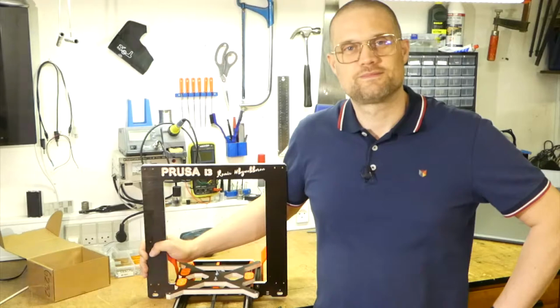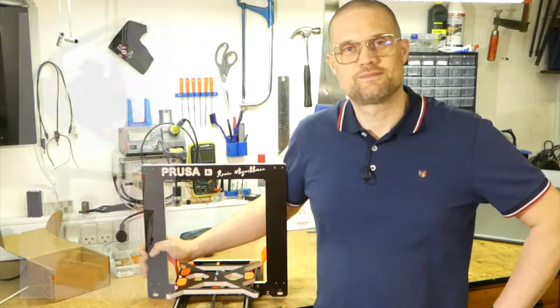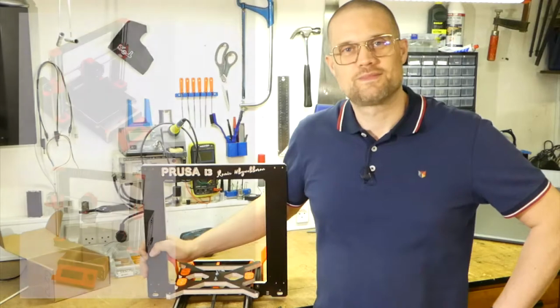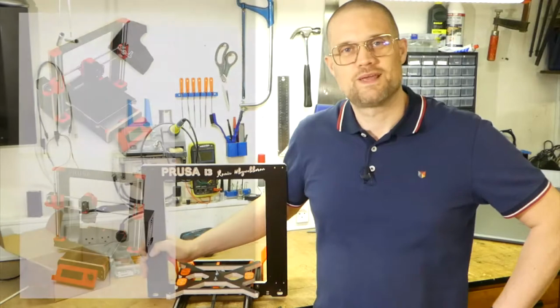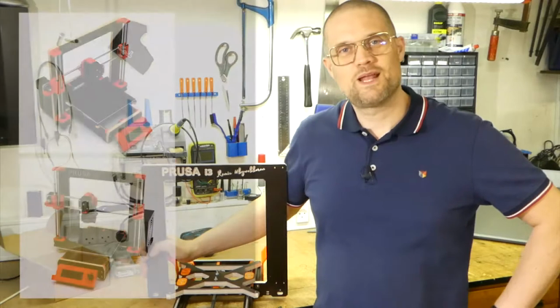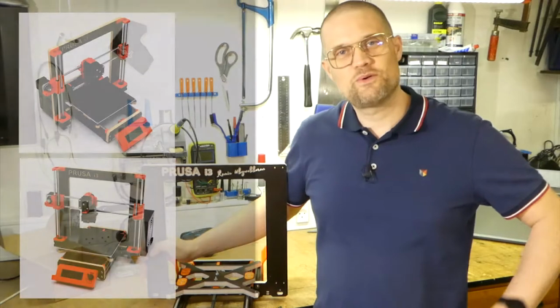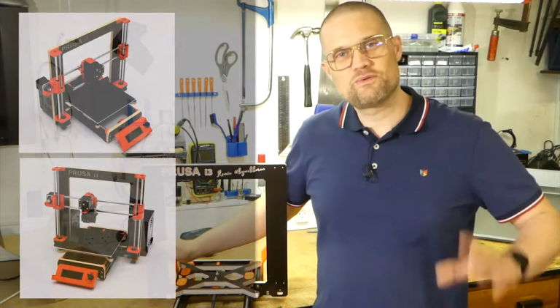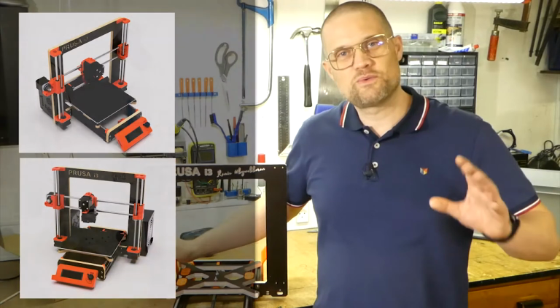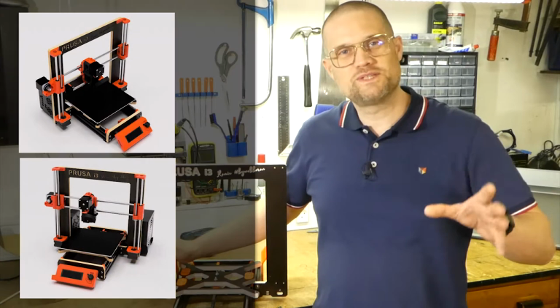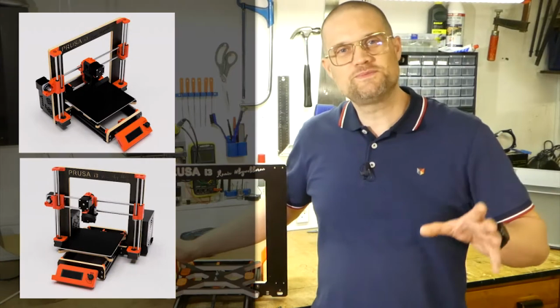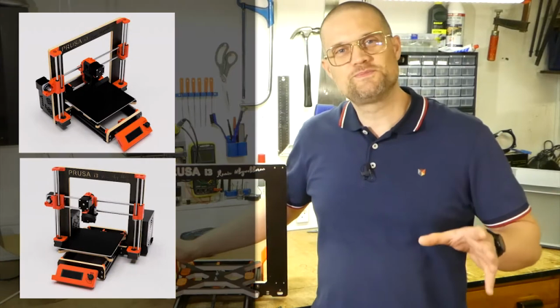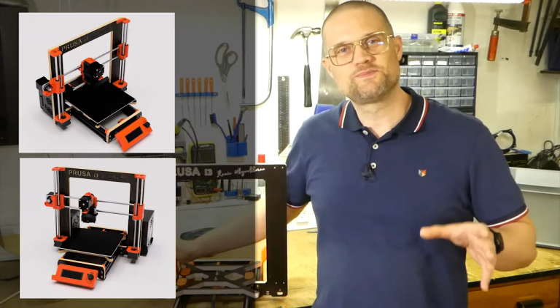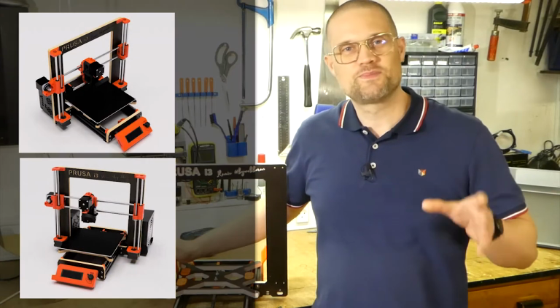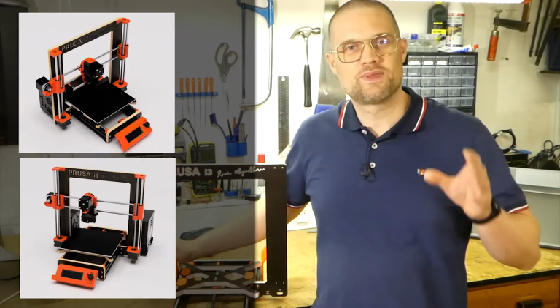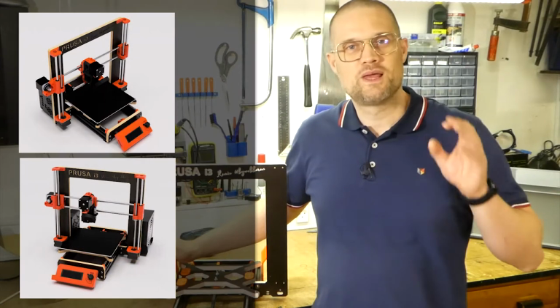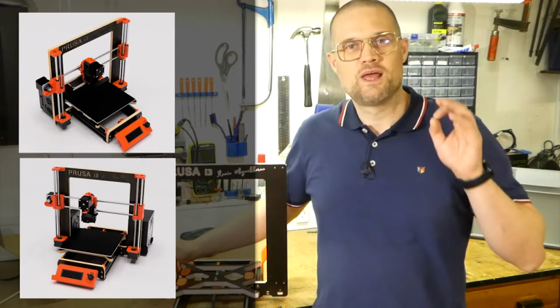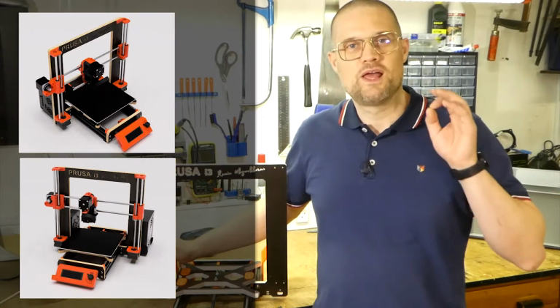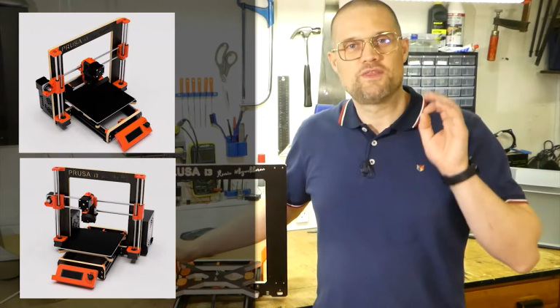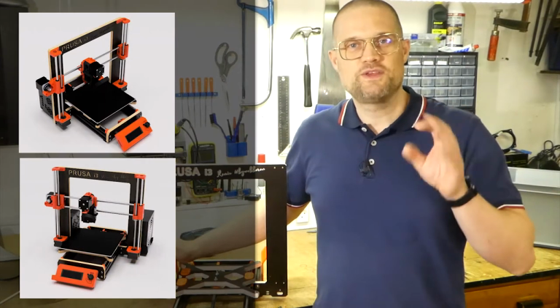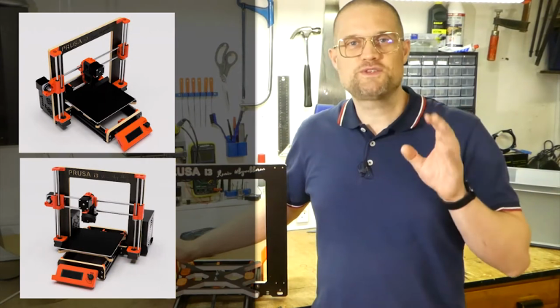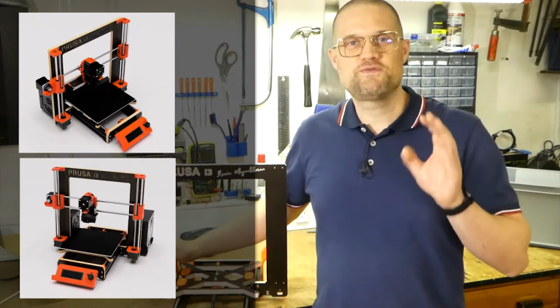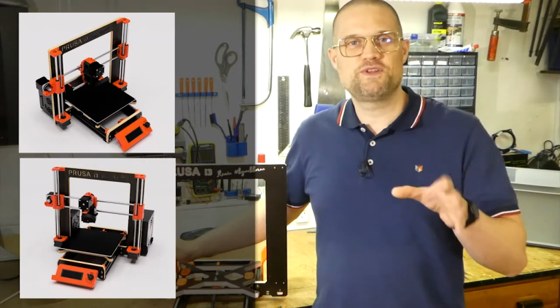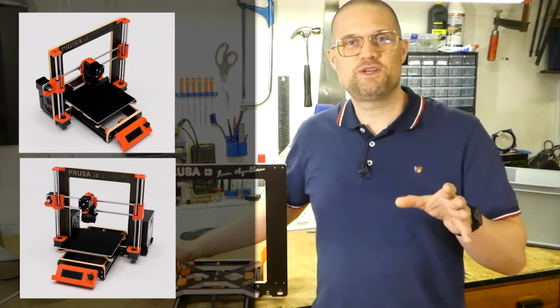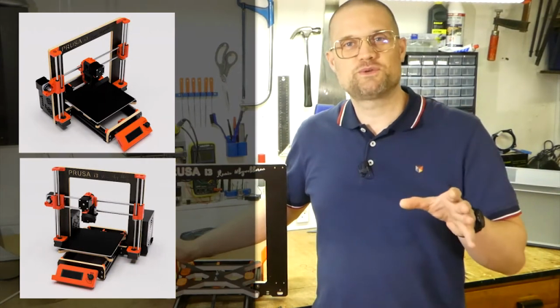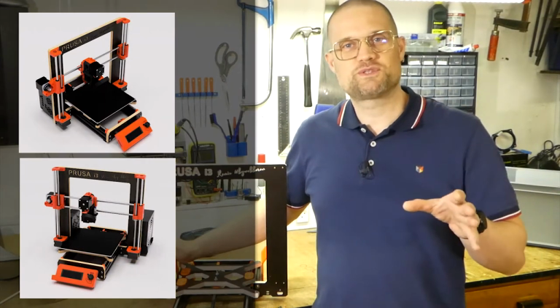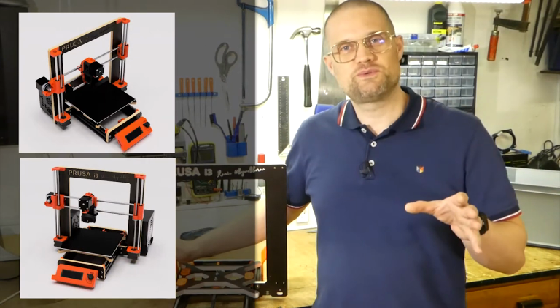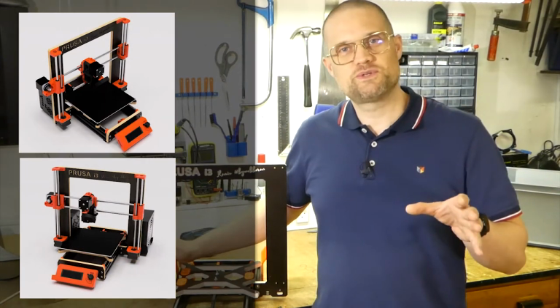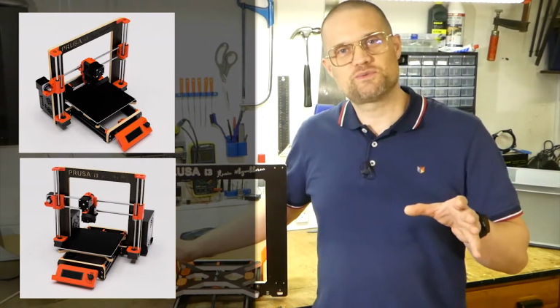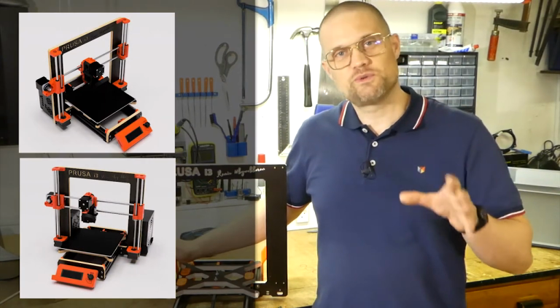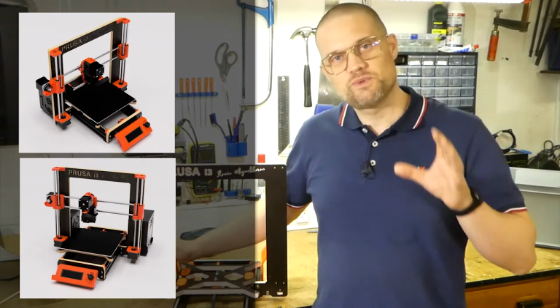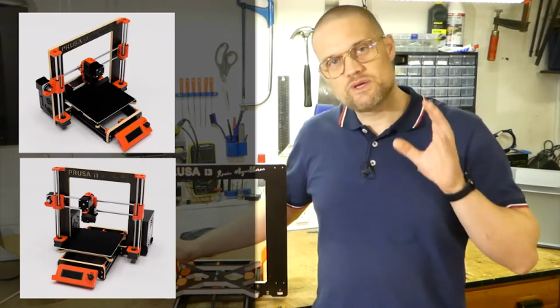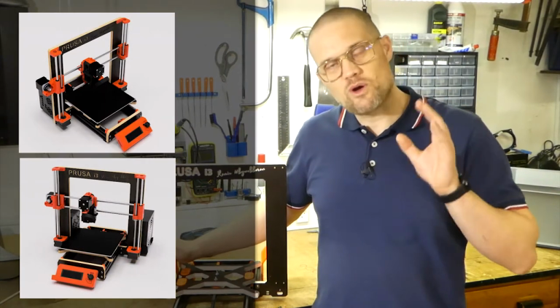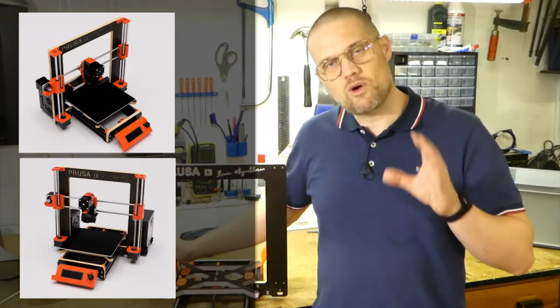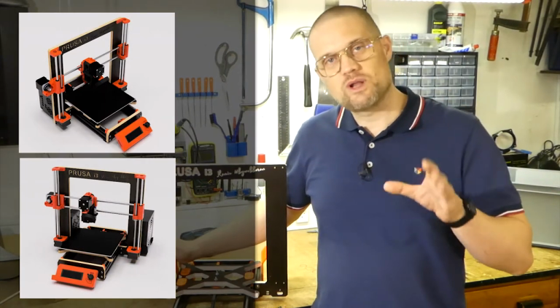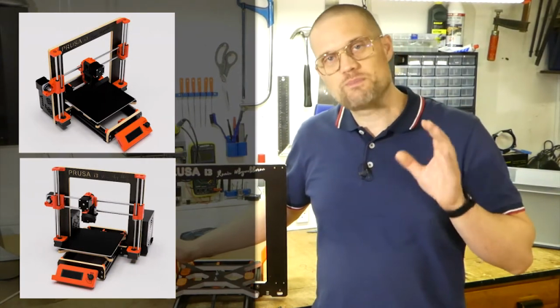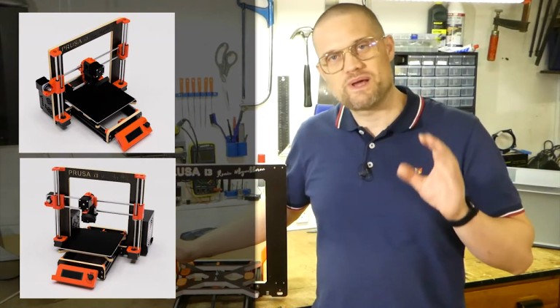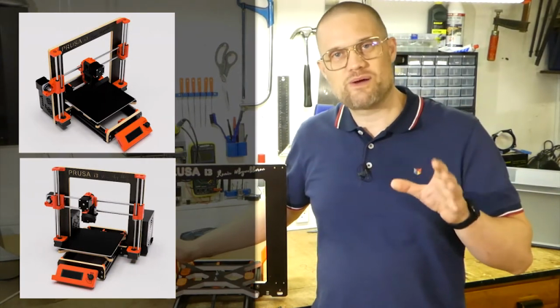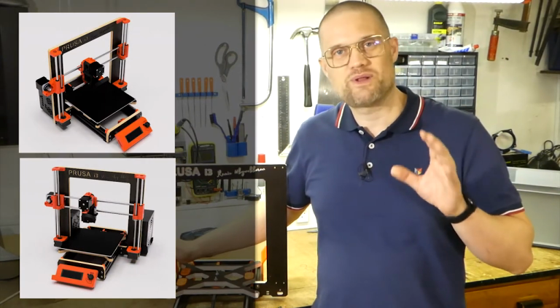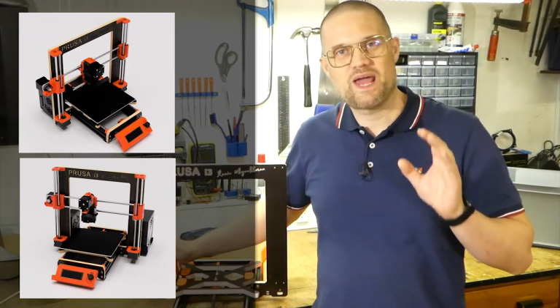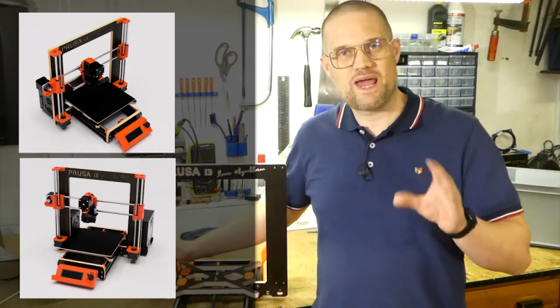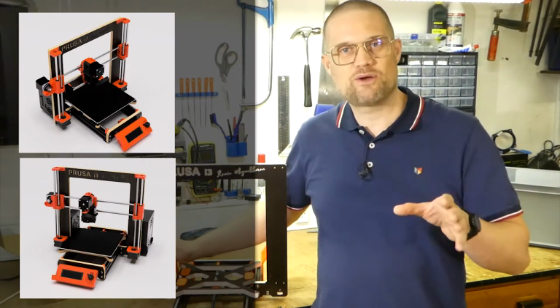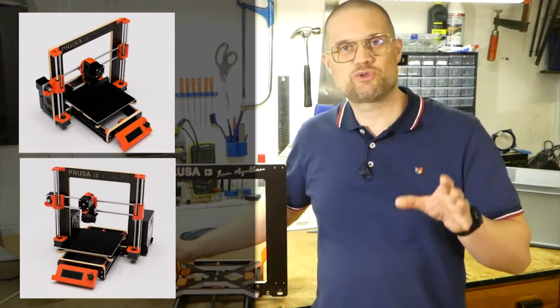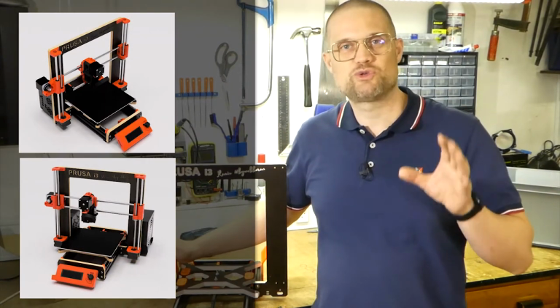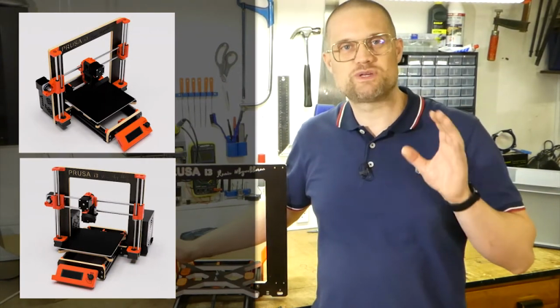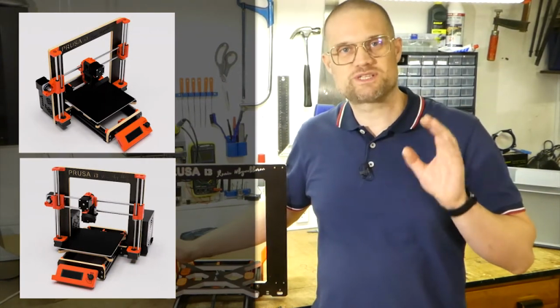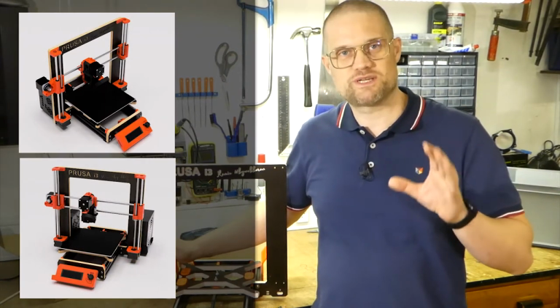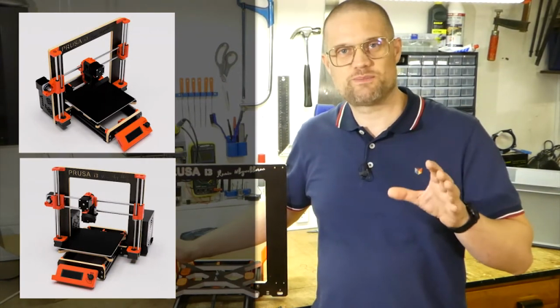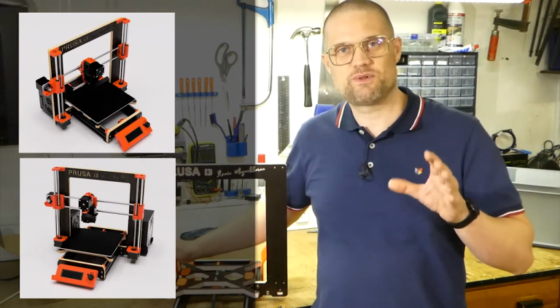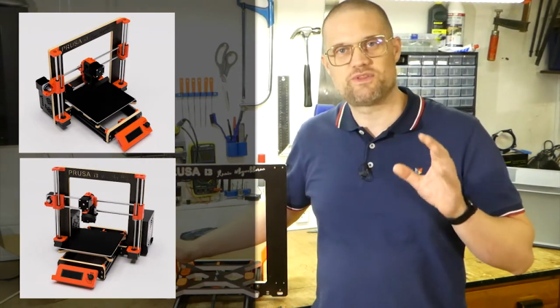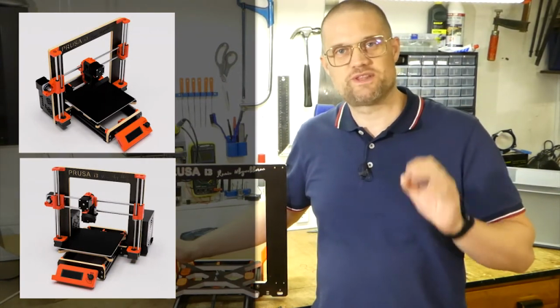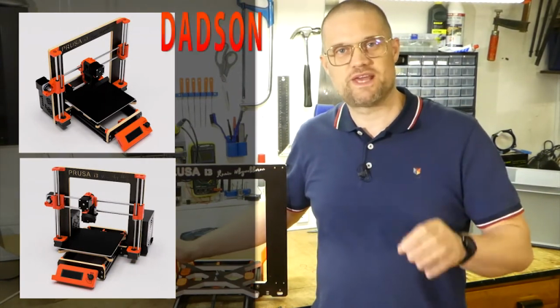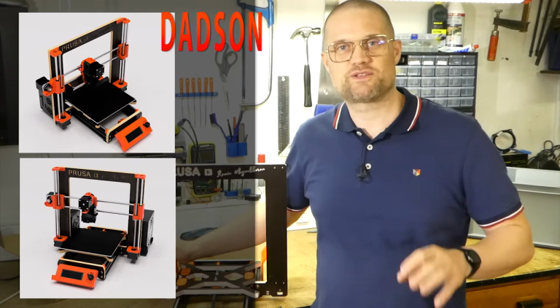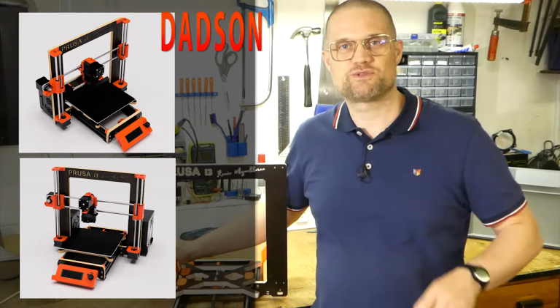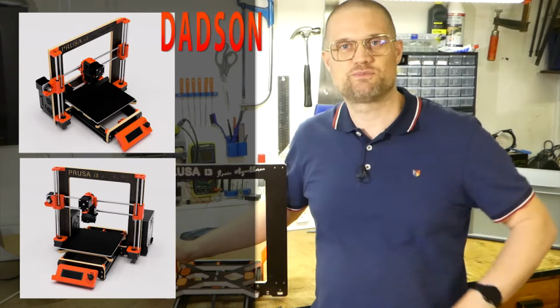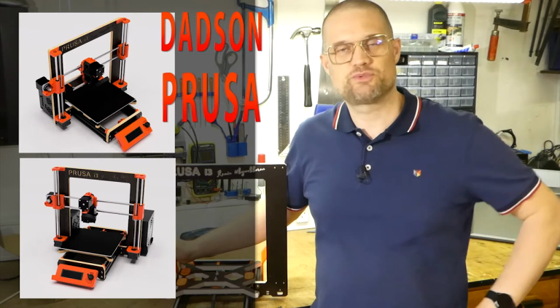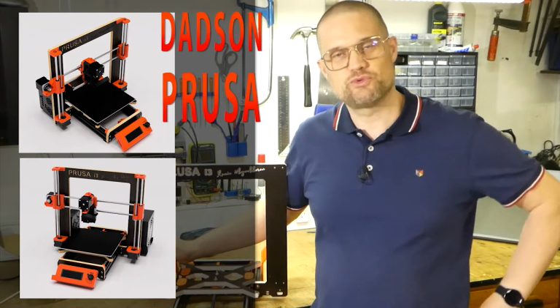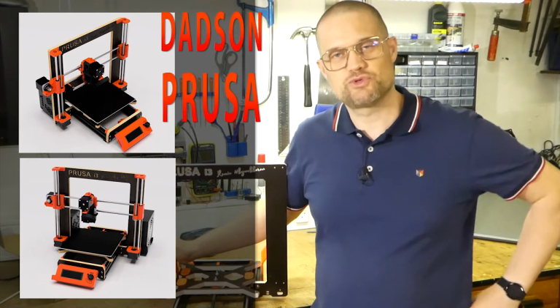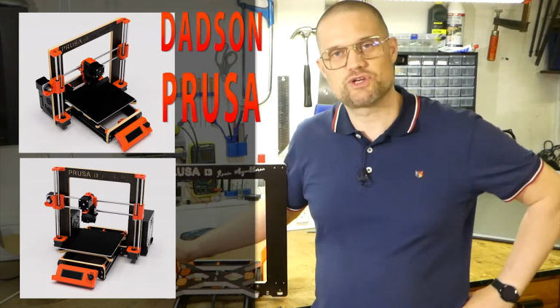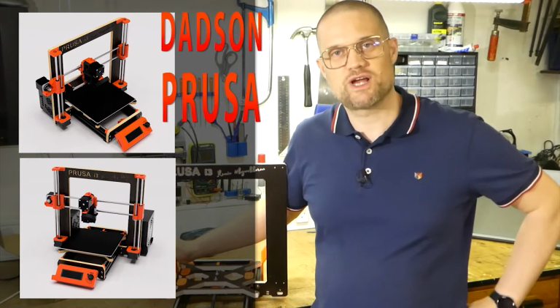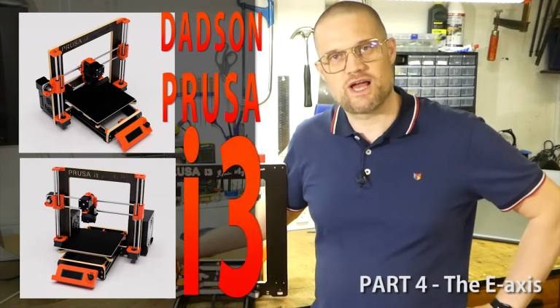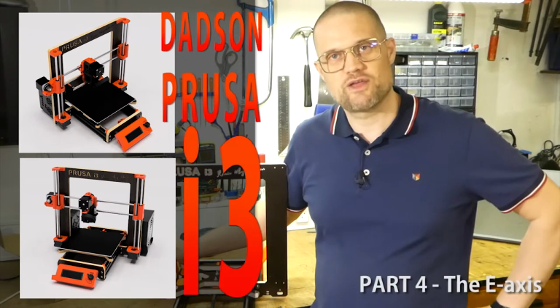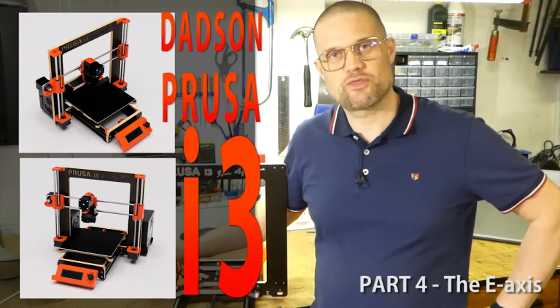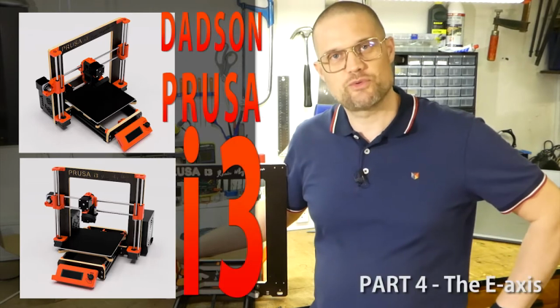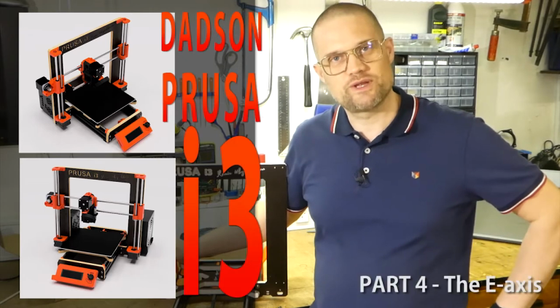Hello everyone! This video series will be all about how to assemble the Datsun Prusa i3.